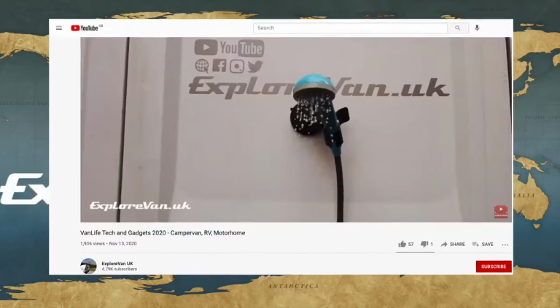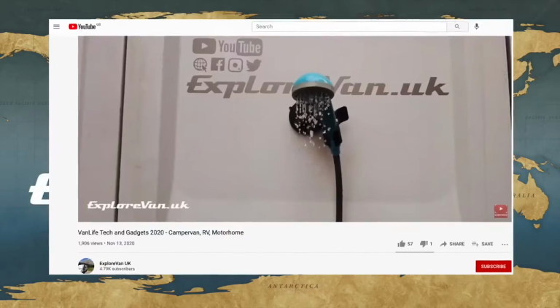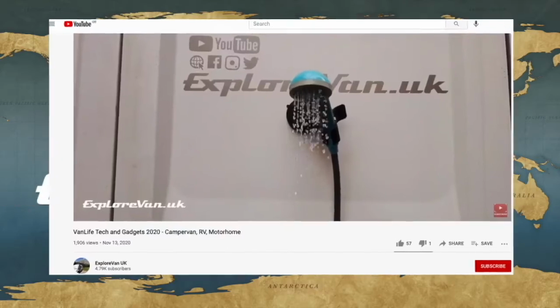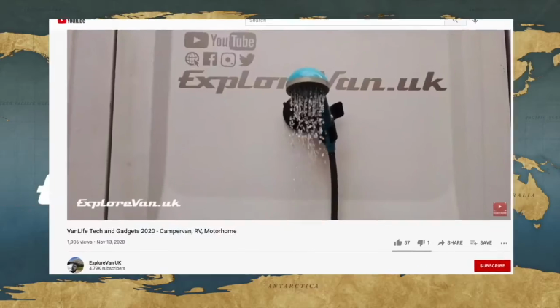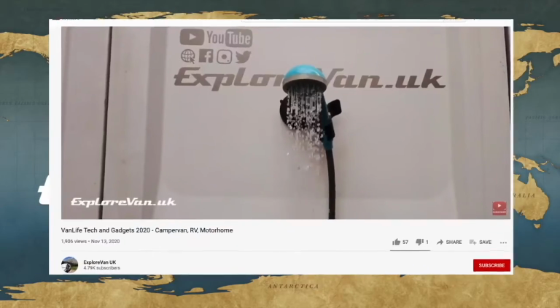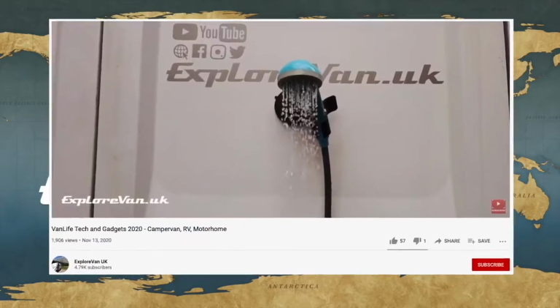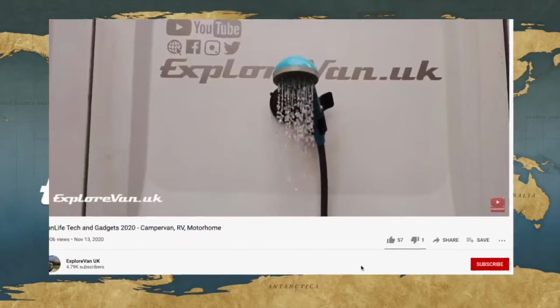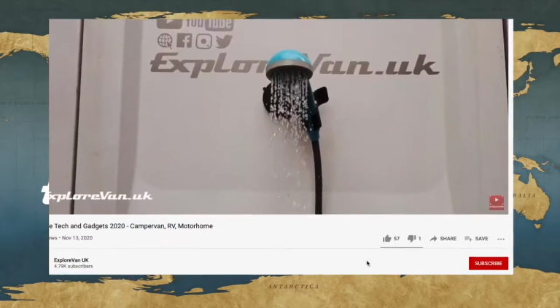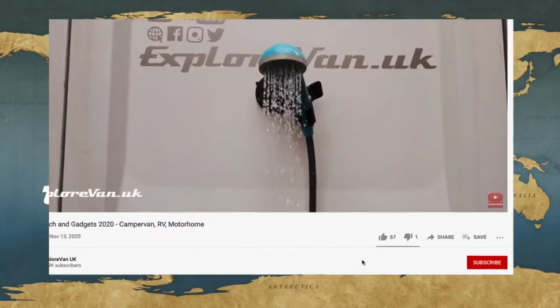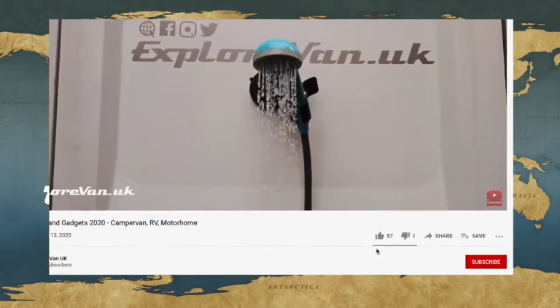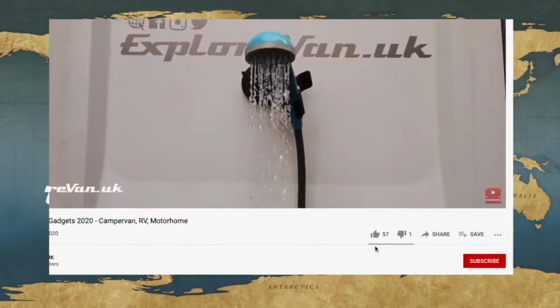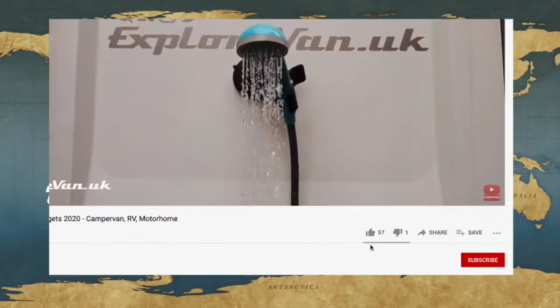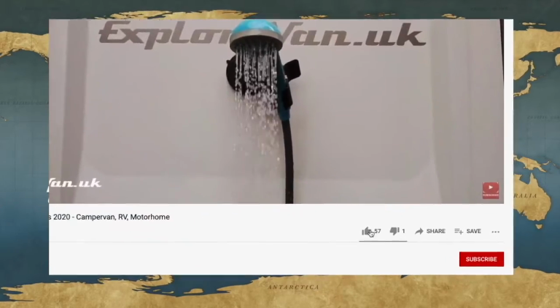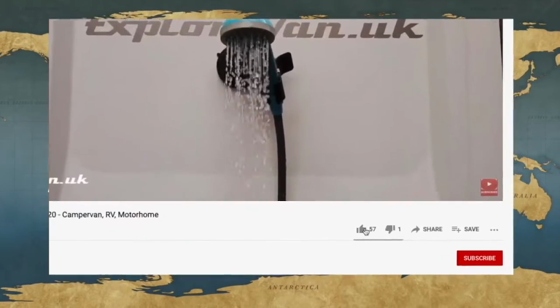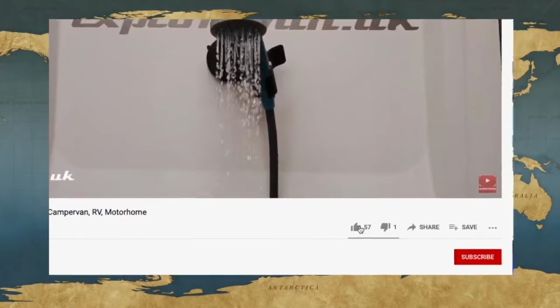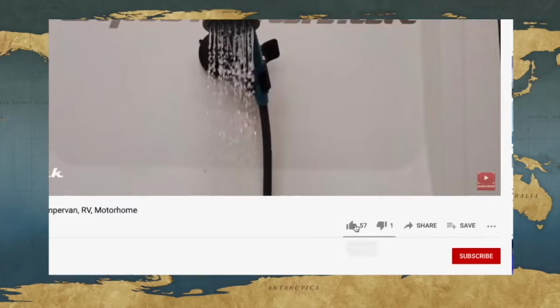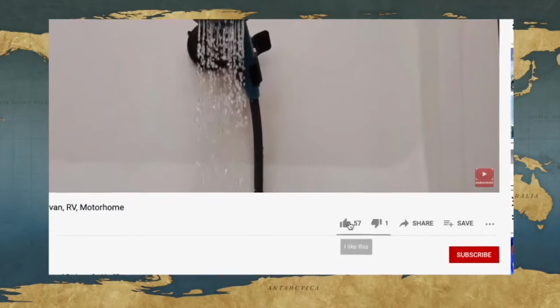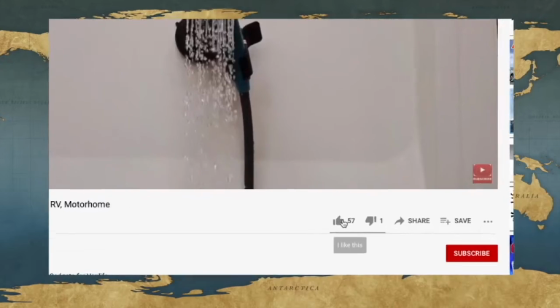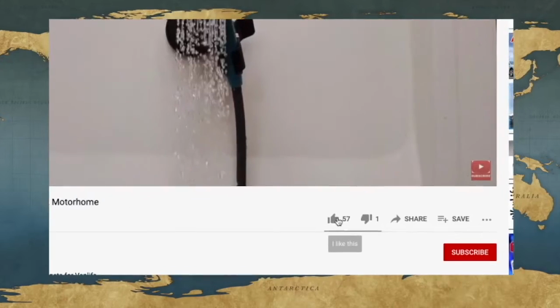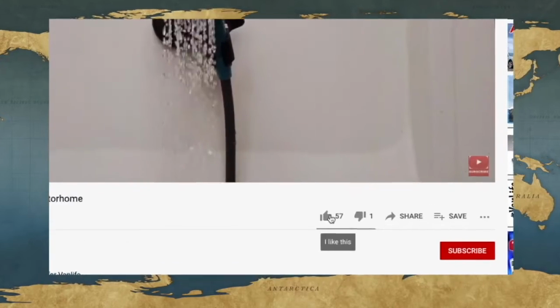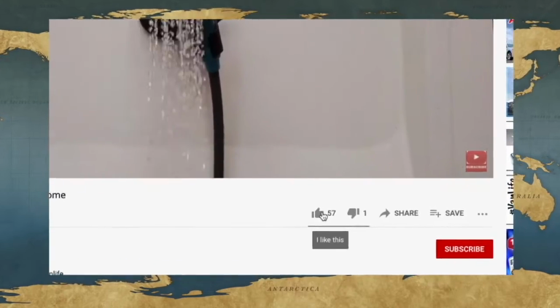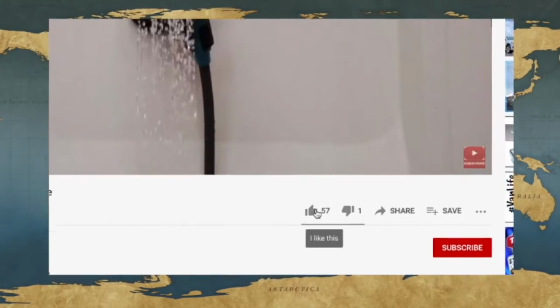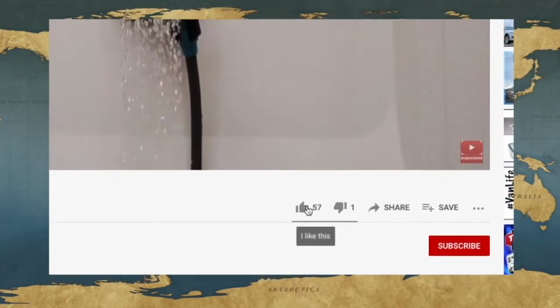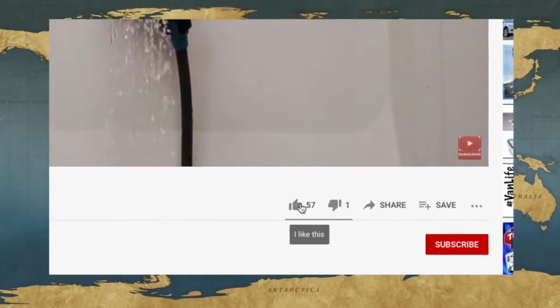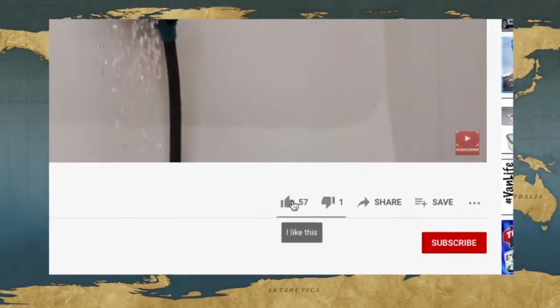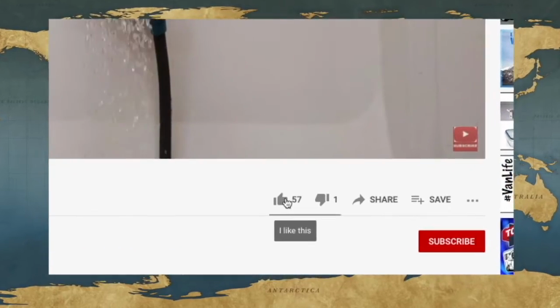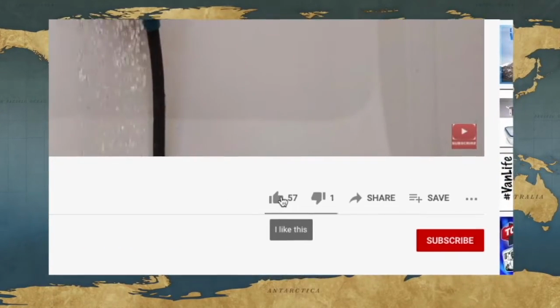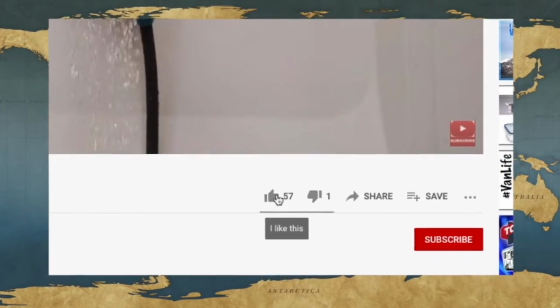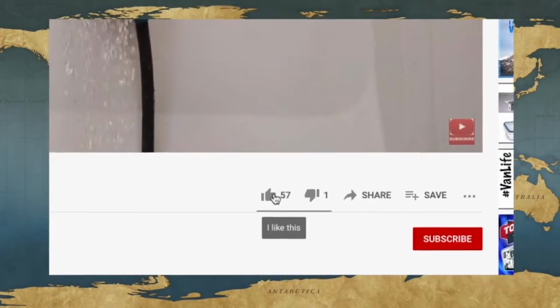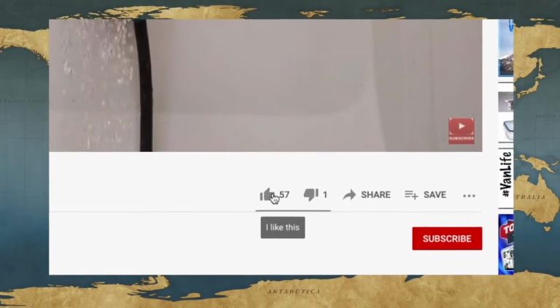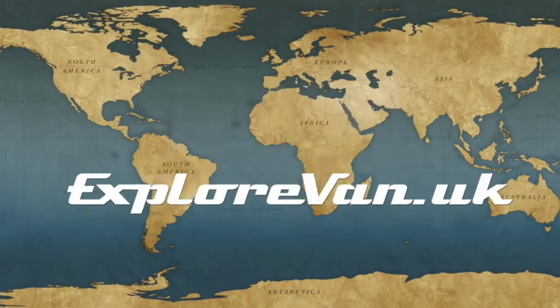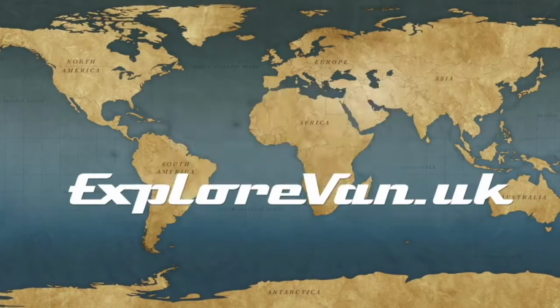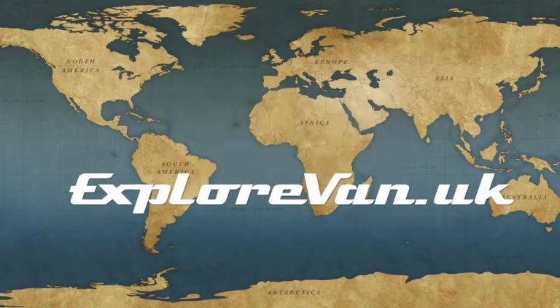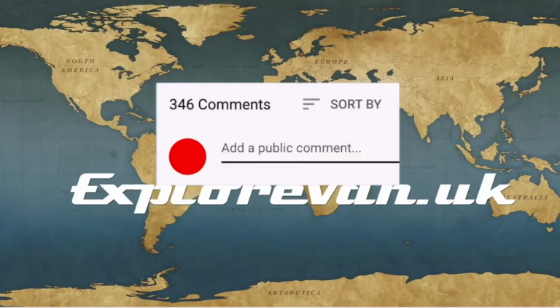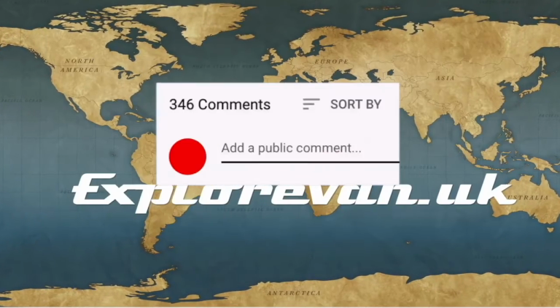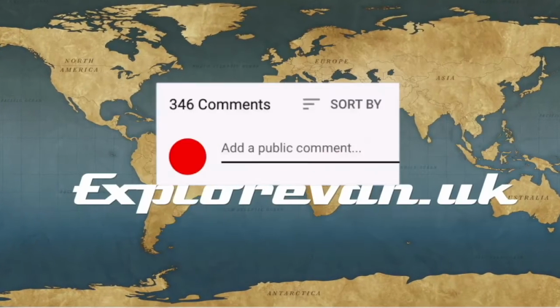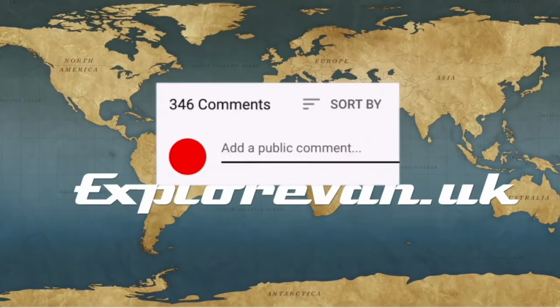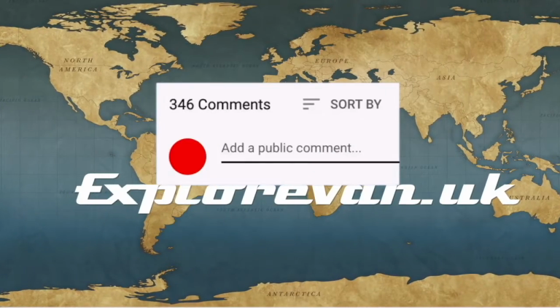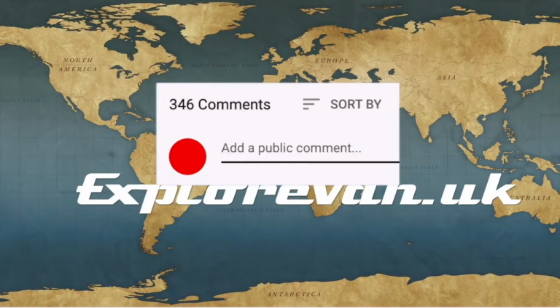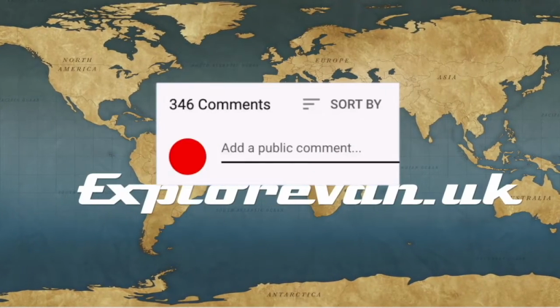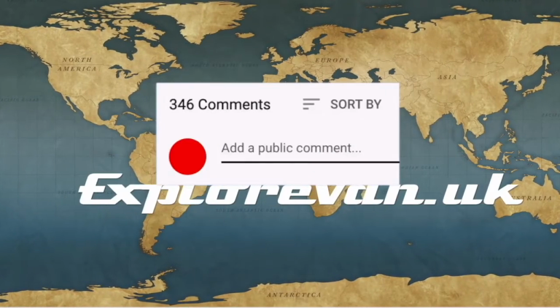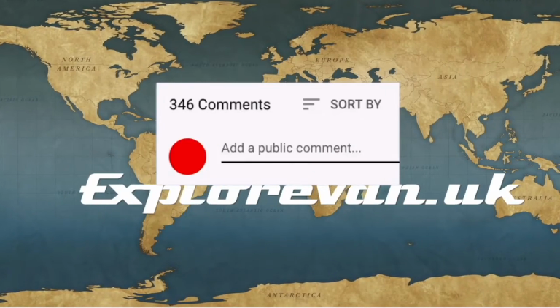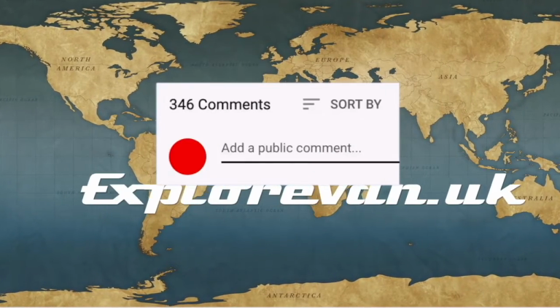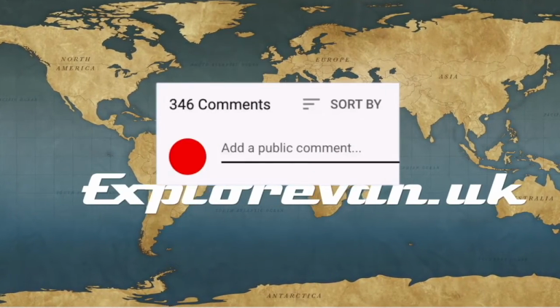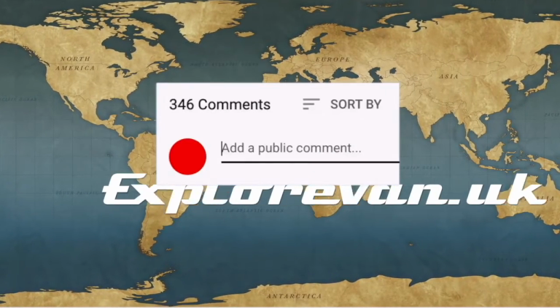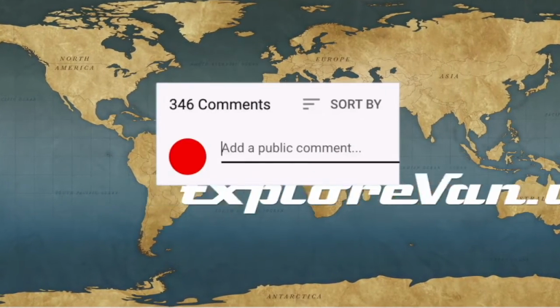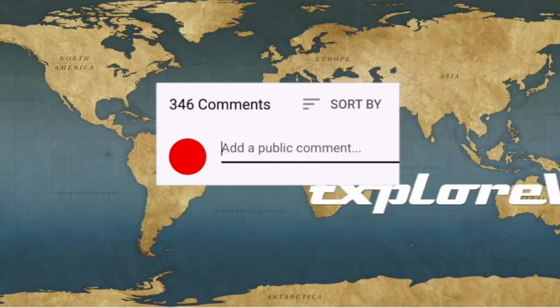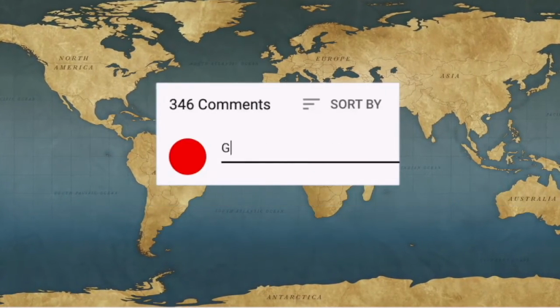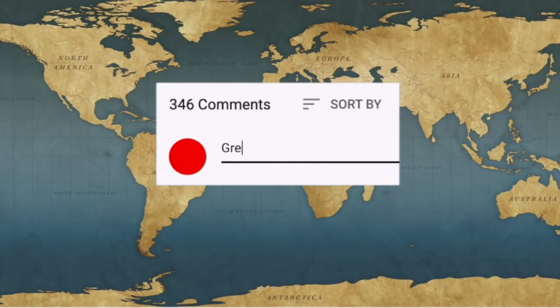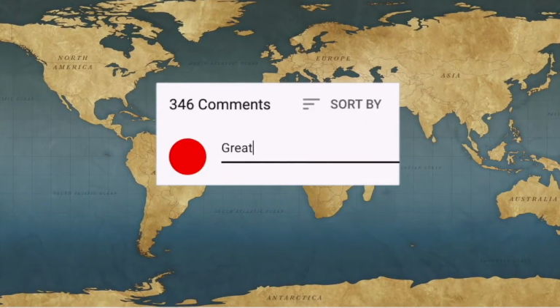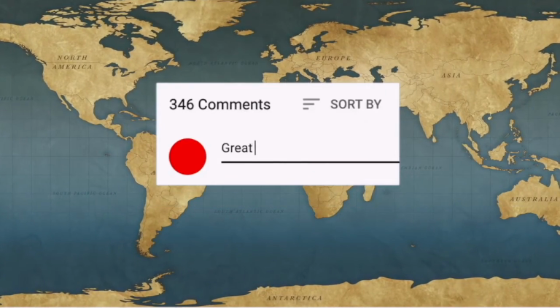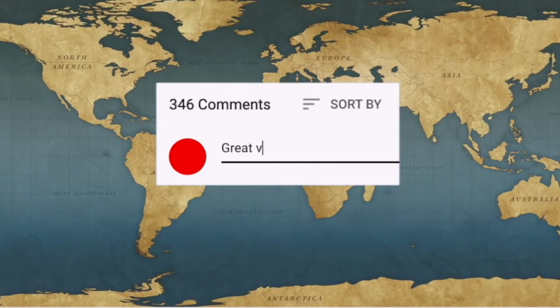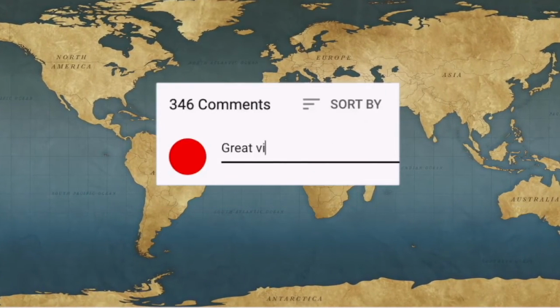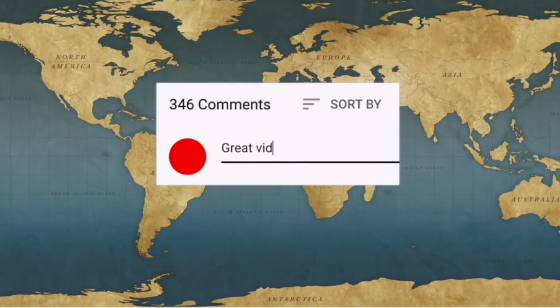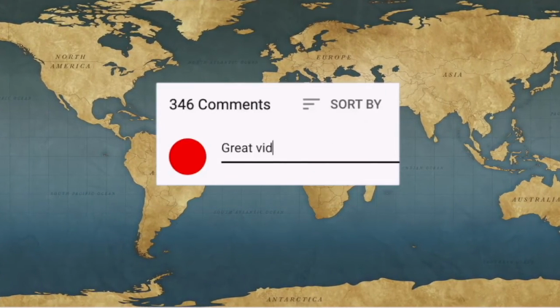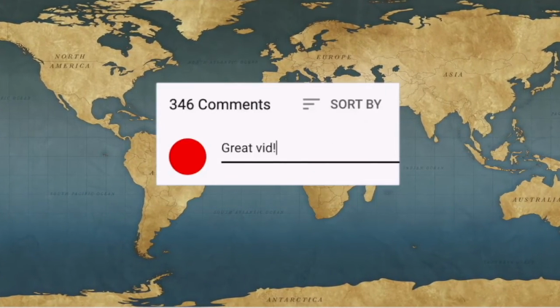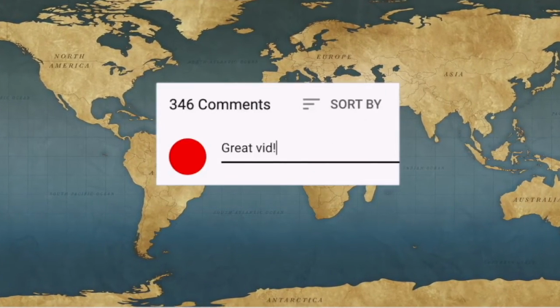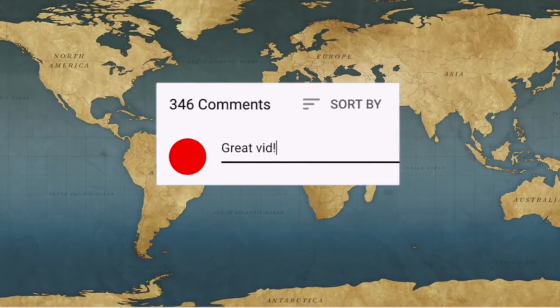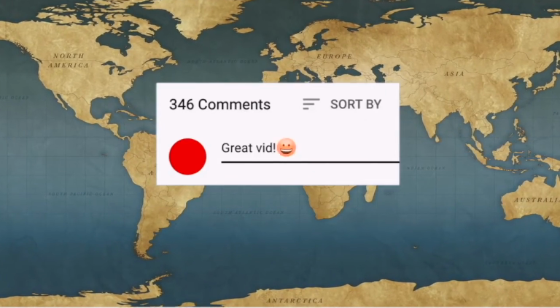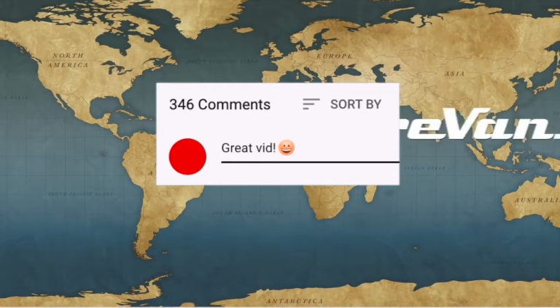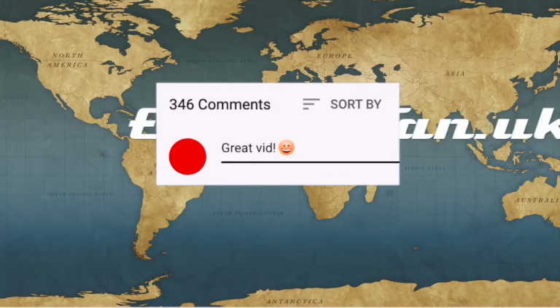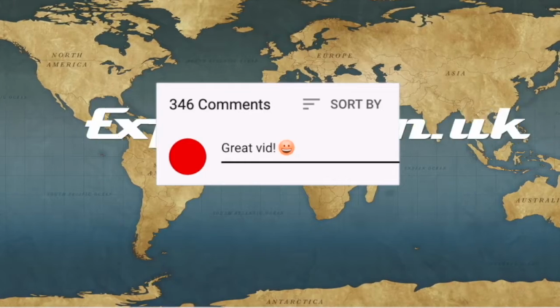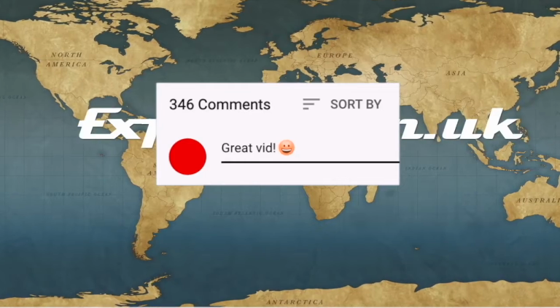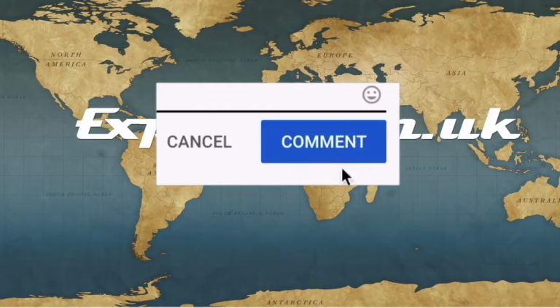If you like this video please do hit the thumbs up — it really does help me to know what you like, and you can ask any questions or give feedback in the comments.